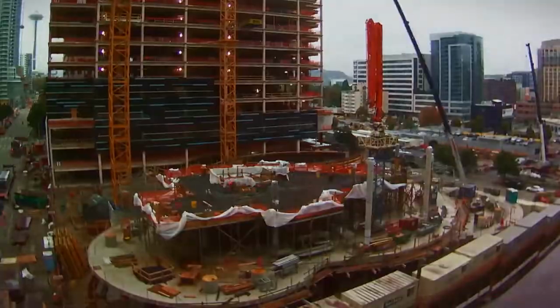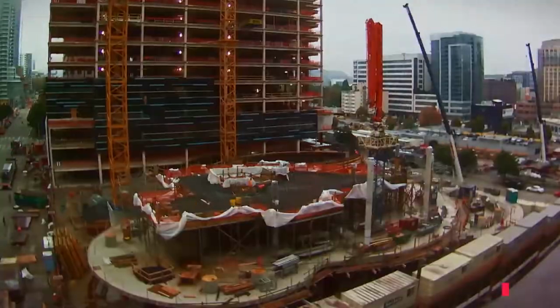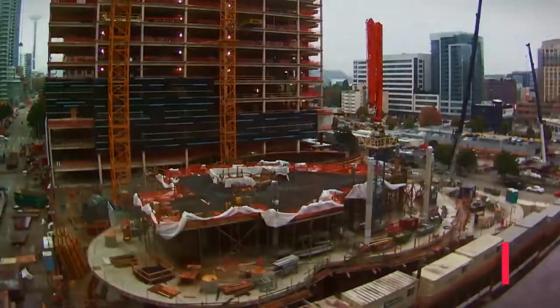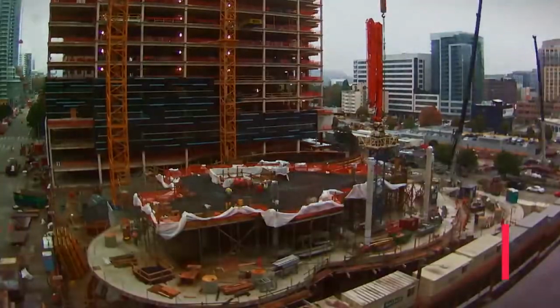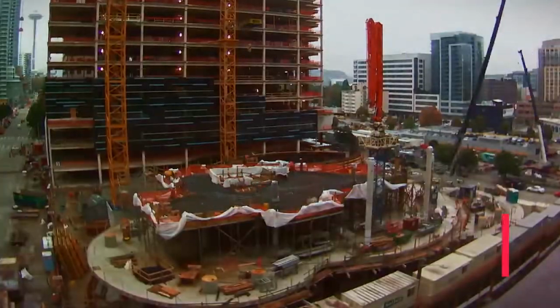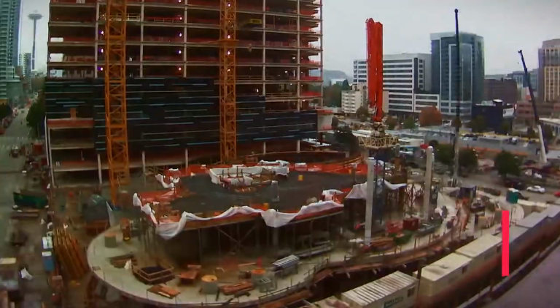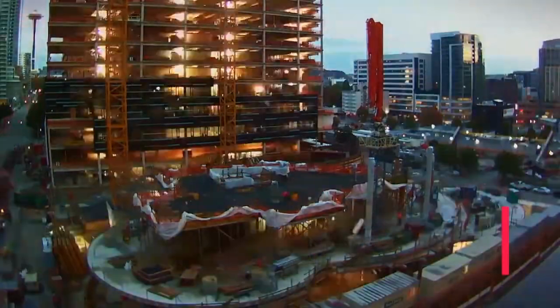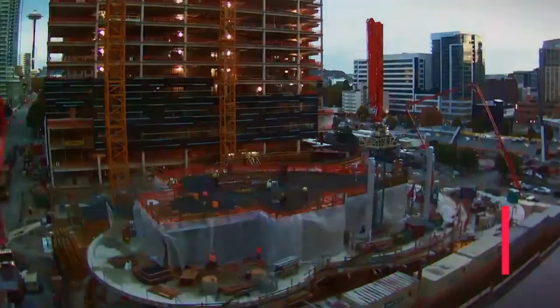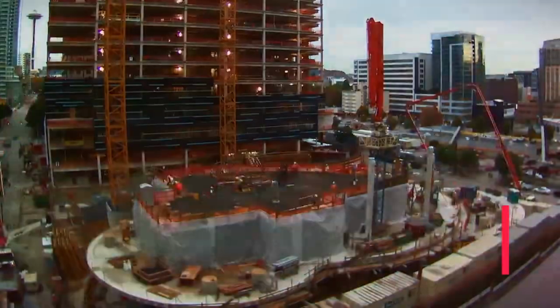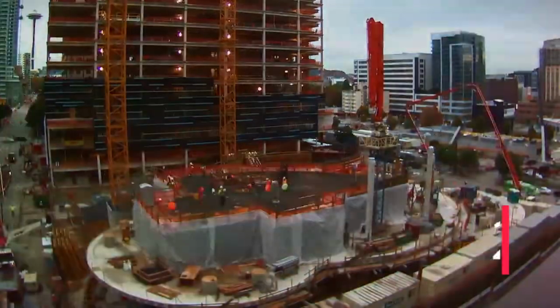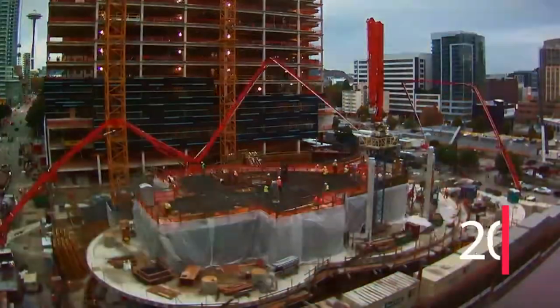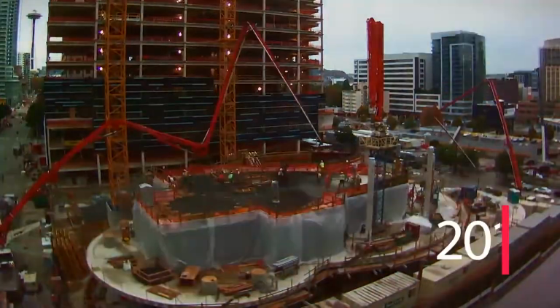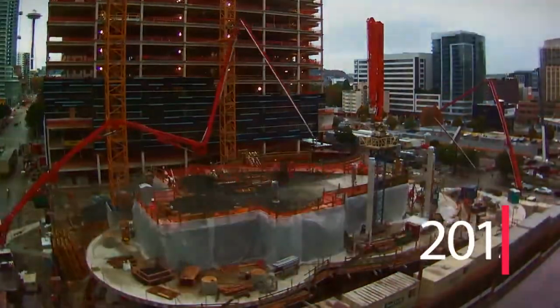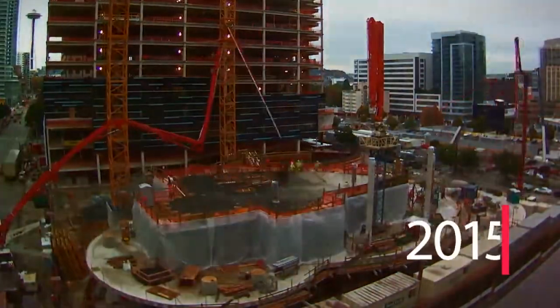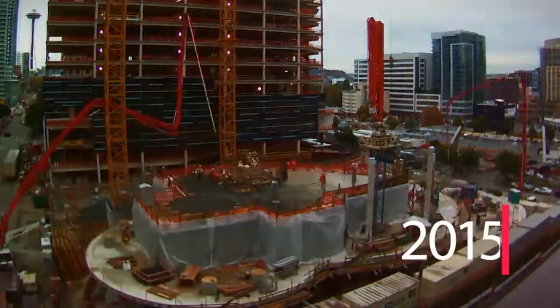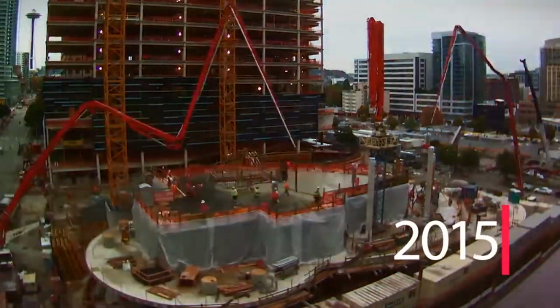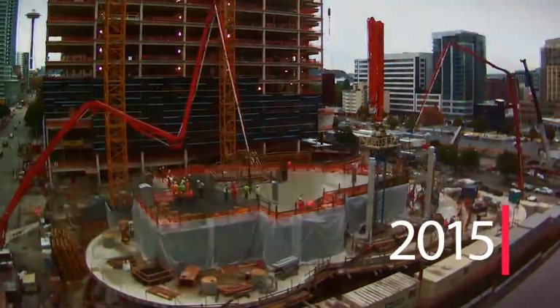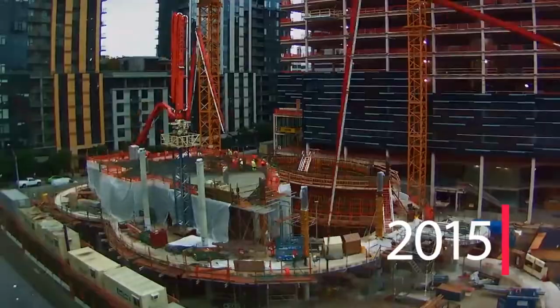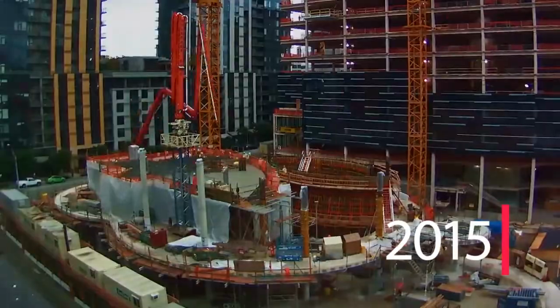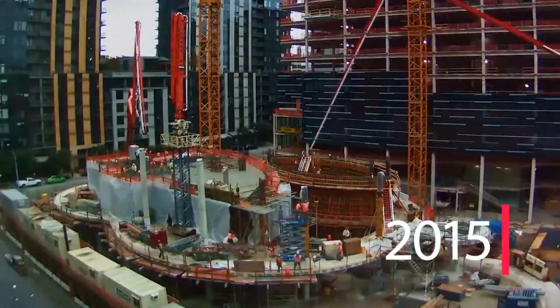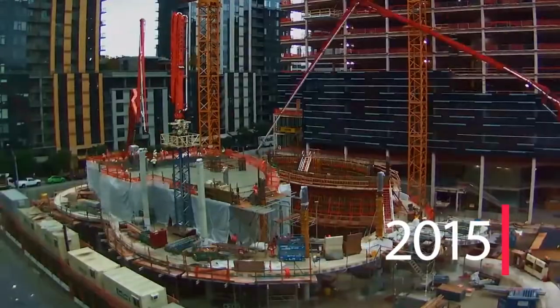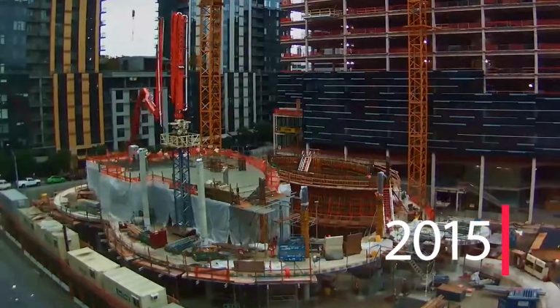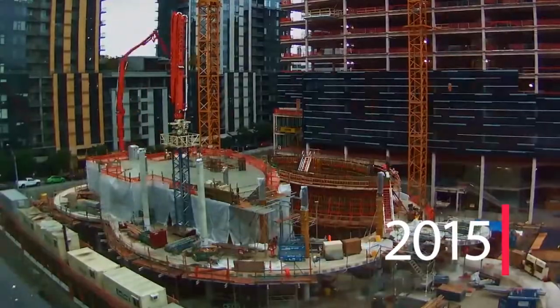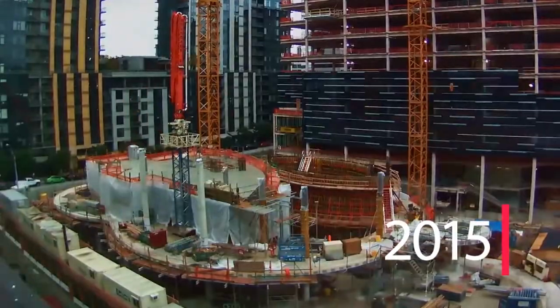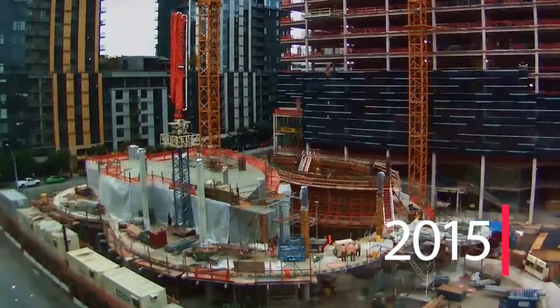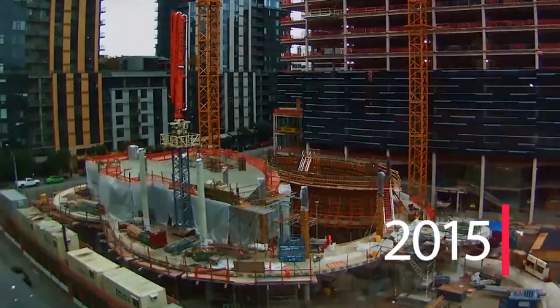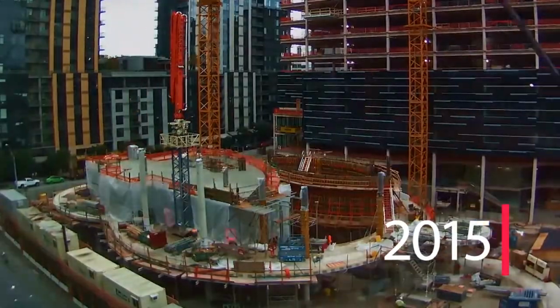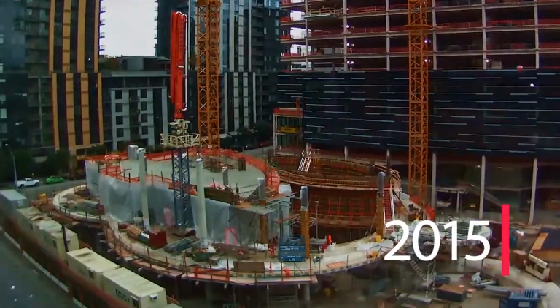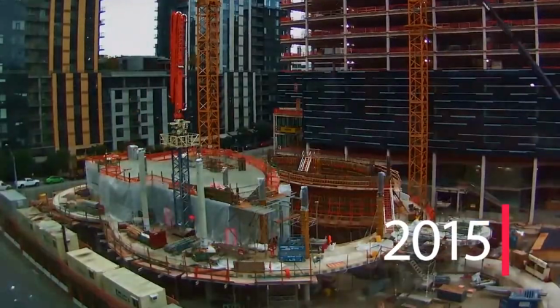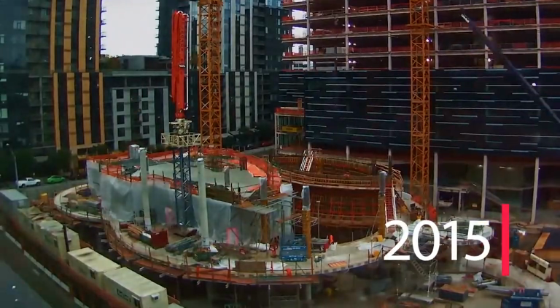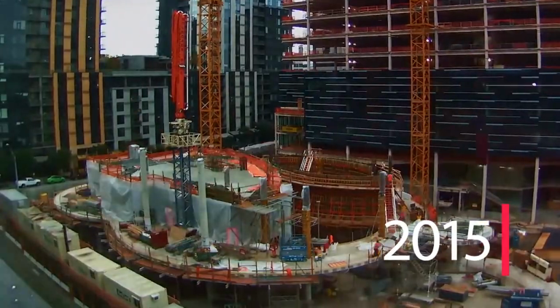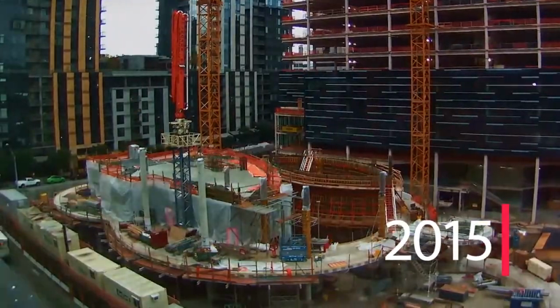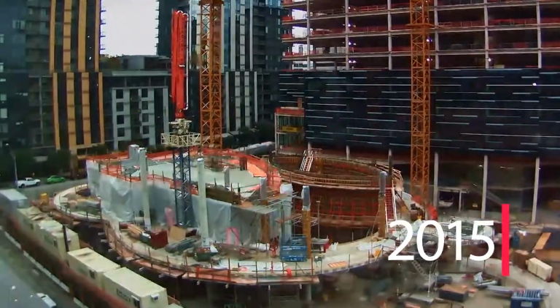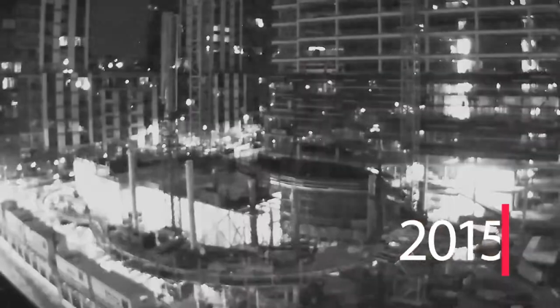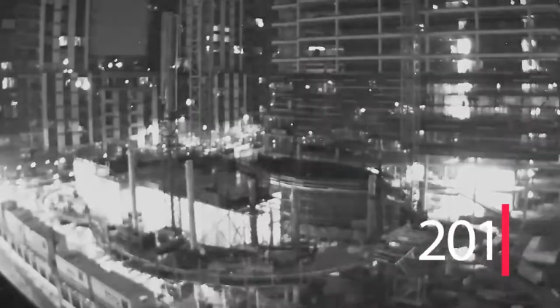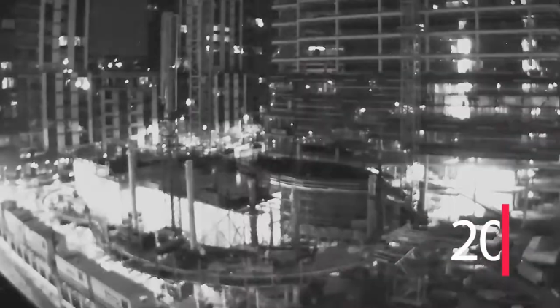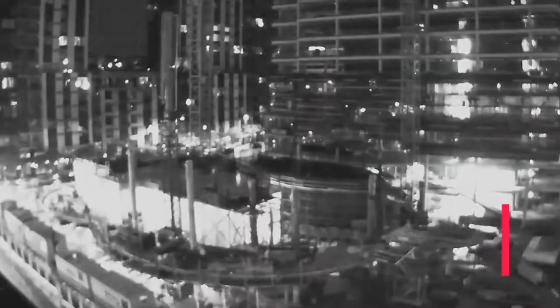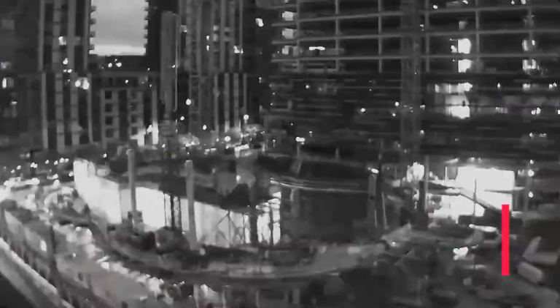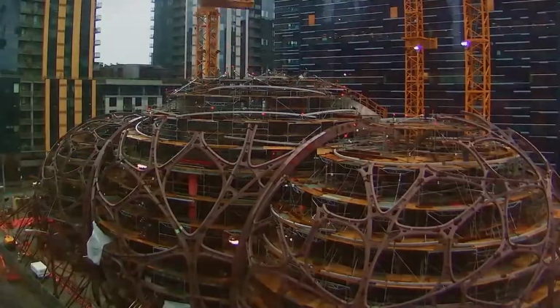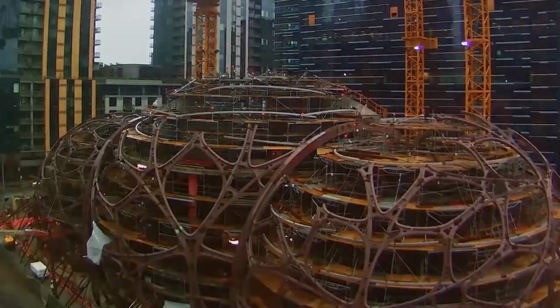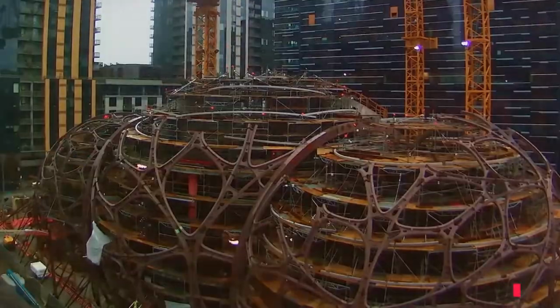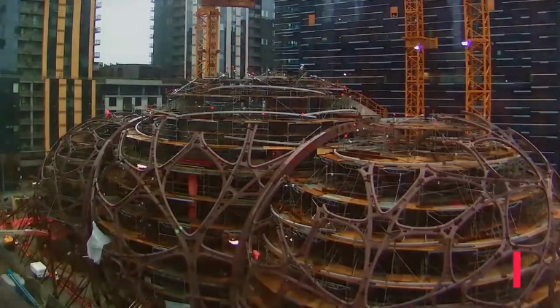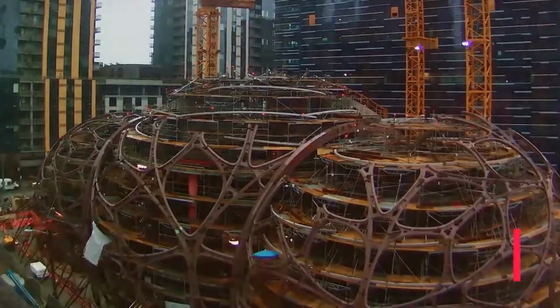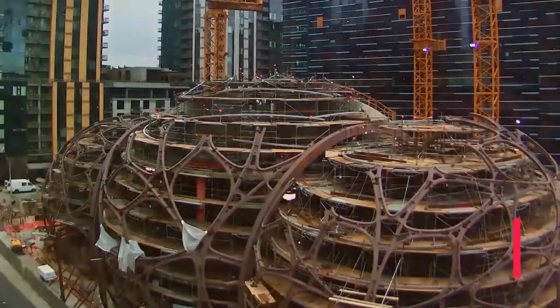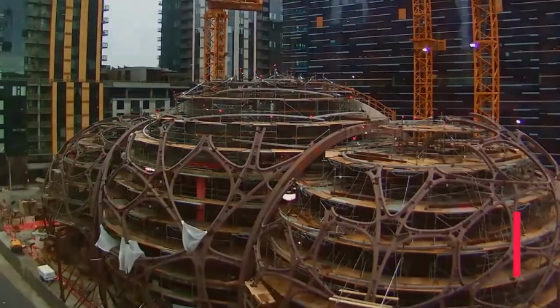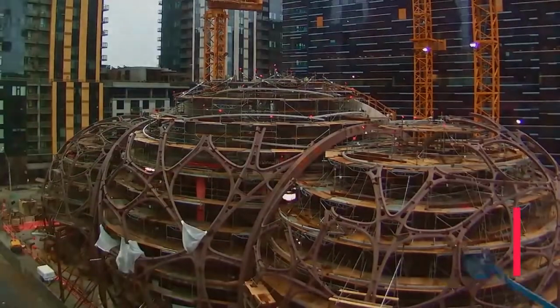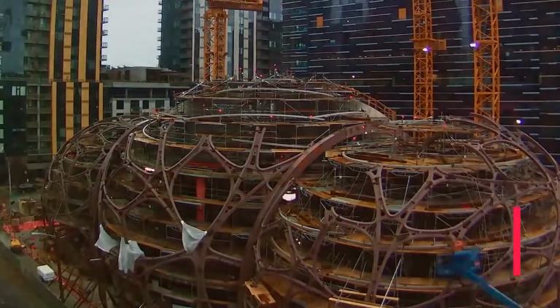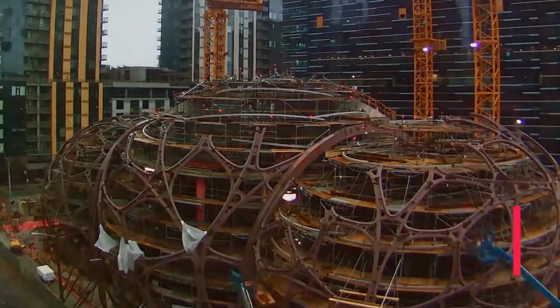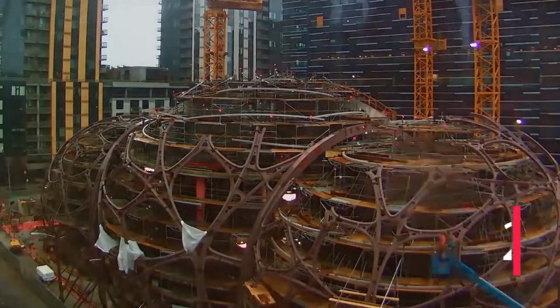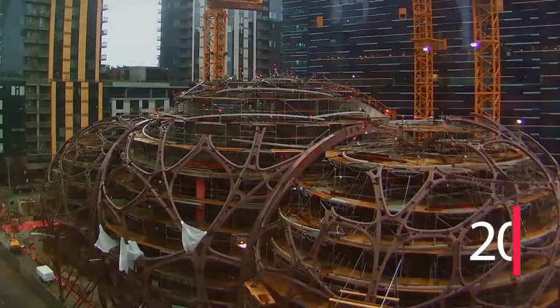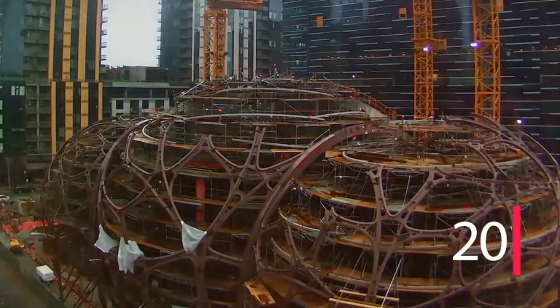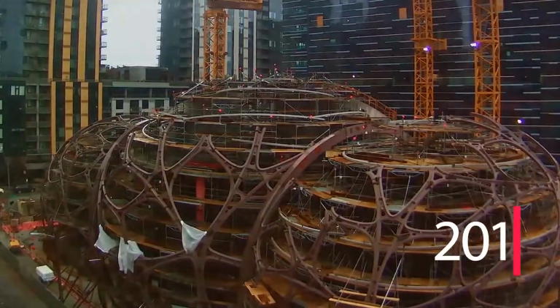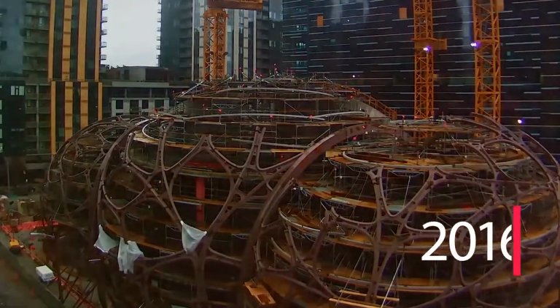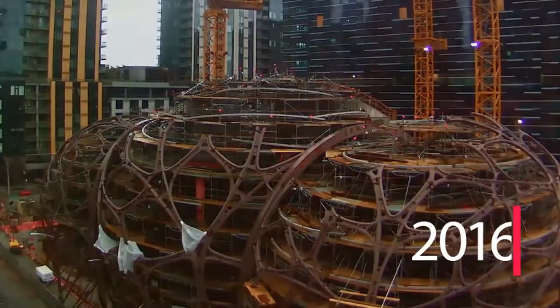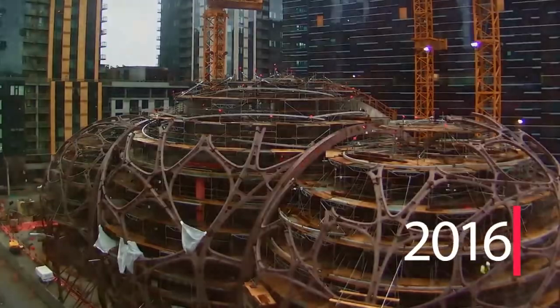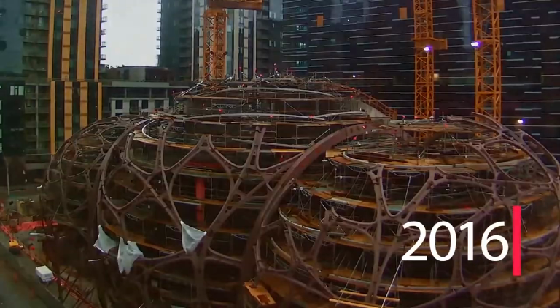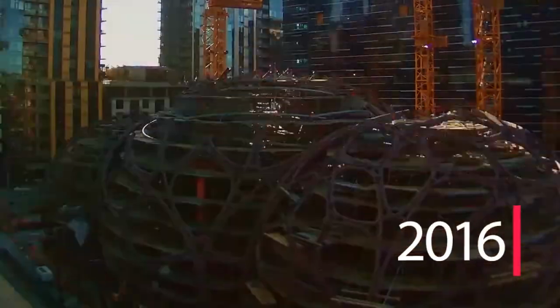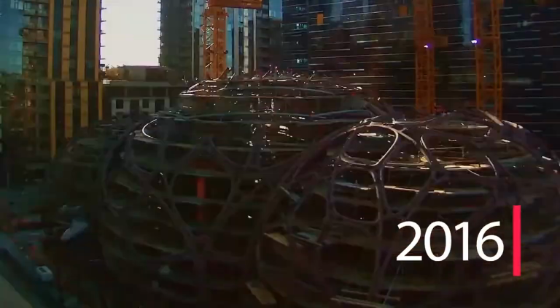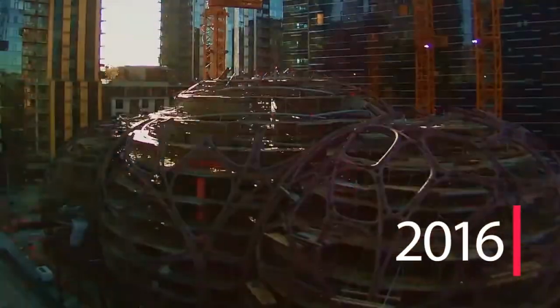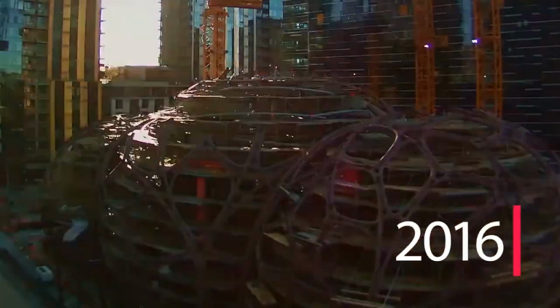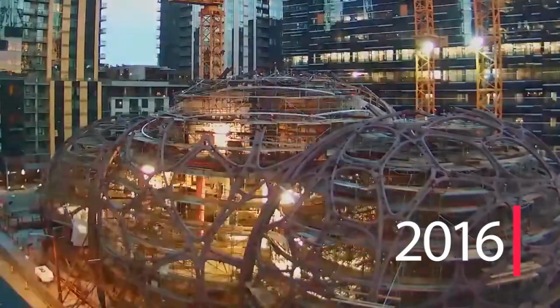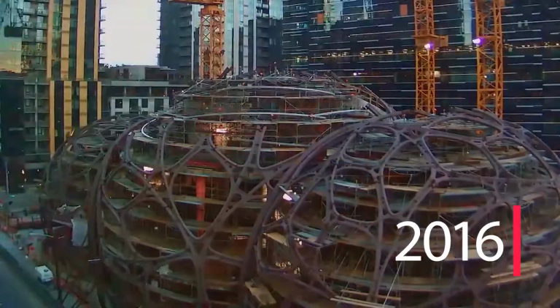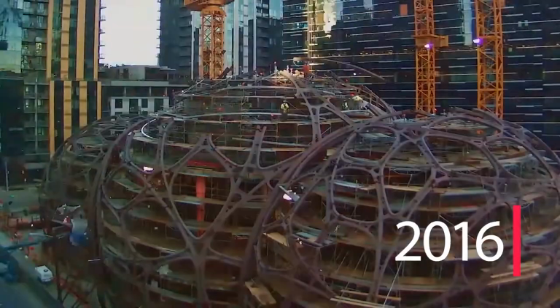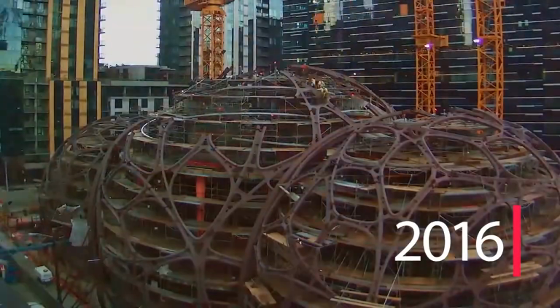In 2015, workers began building the spheres. A year later, in 2016, the steel frame was finished.